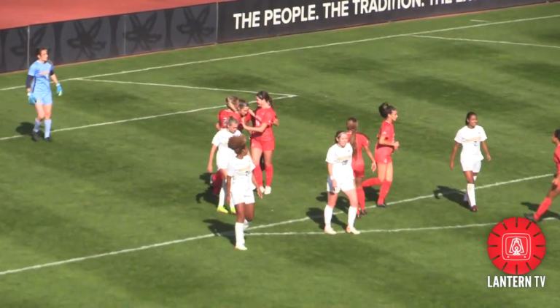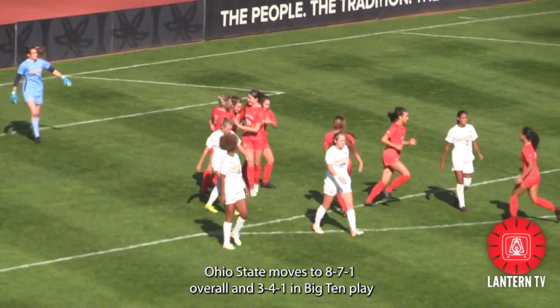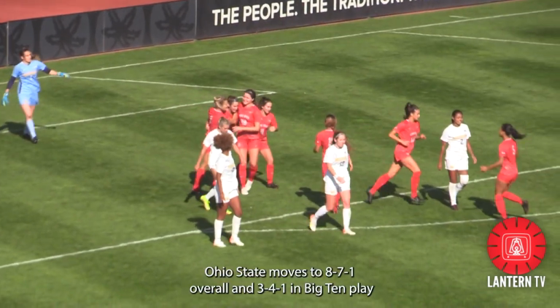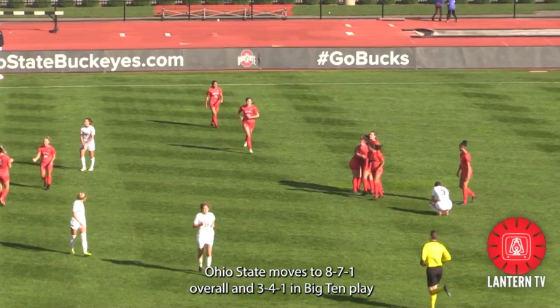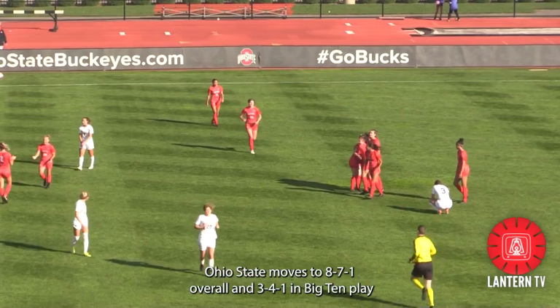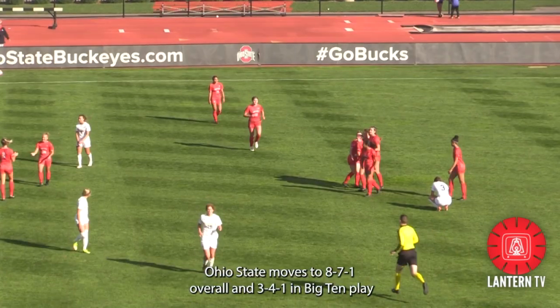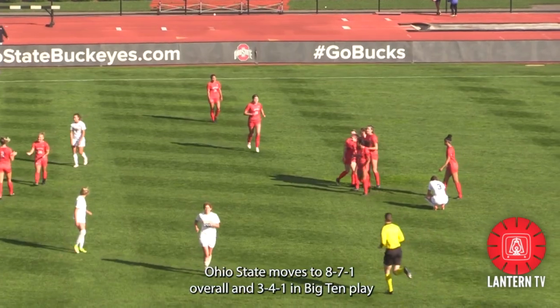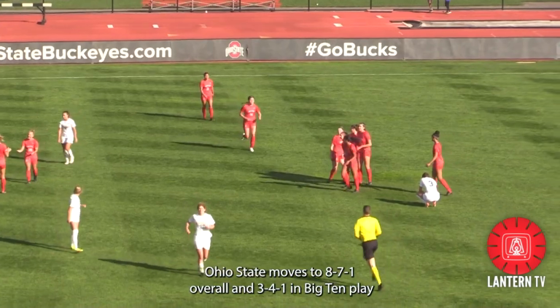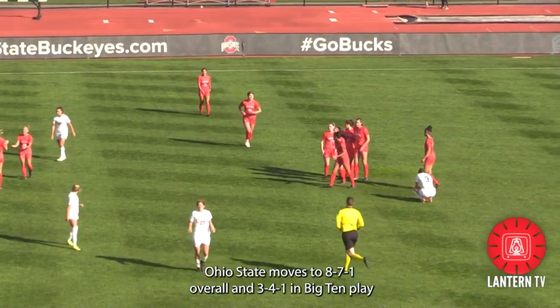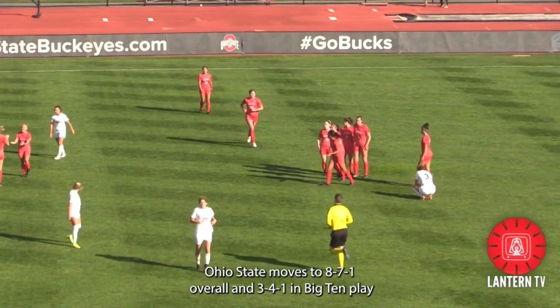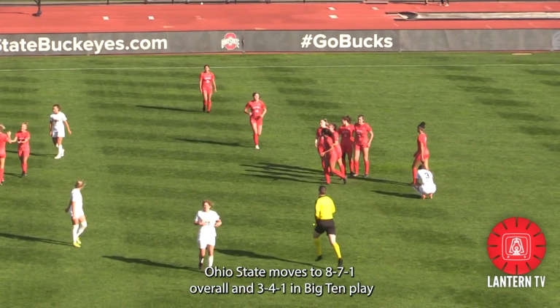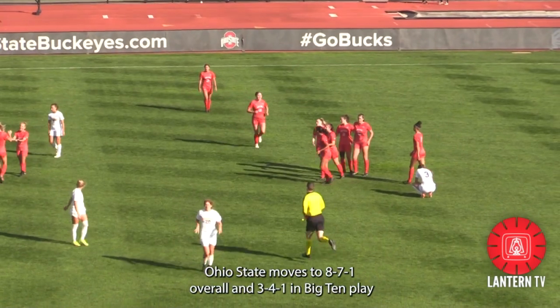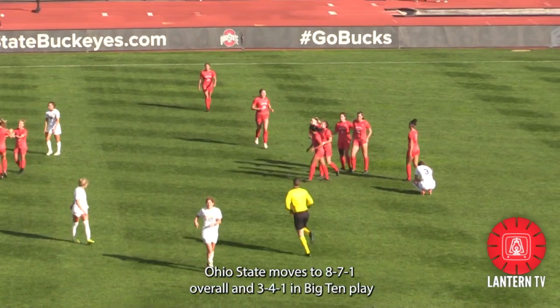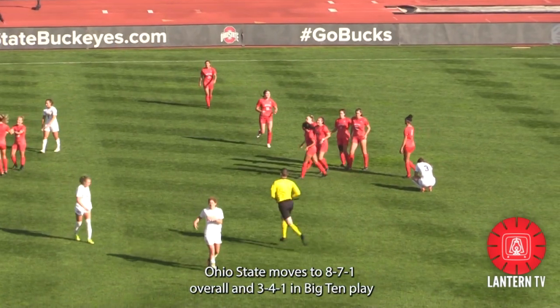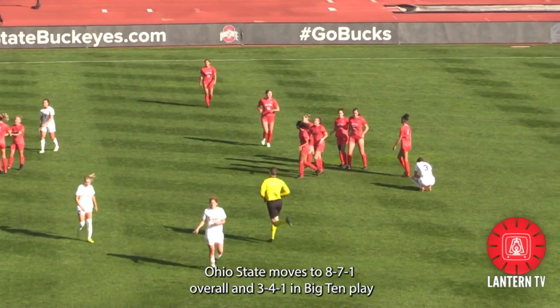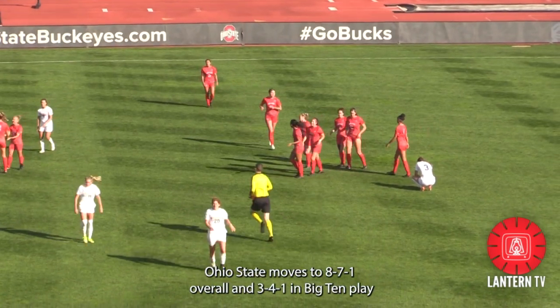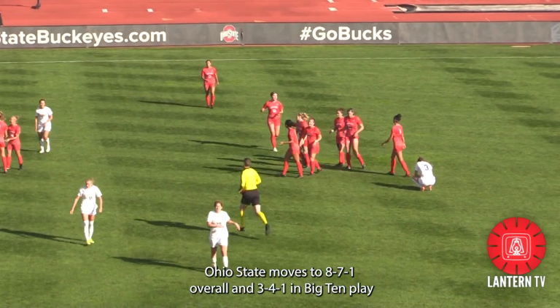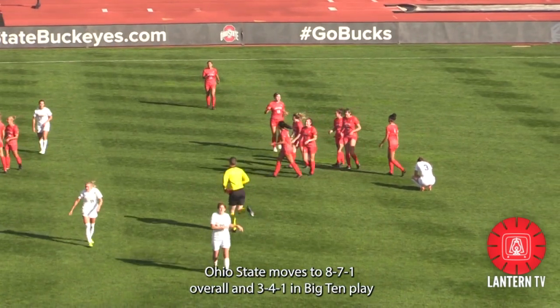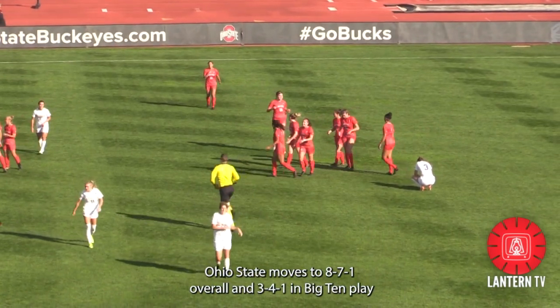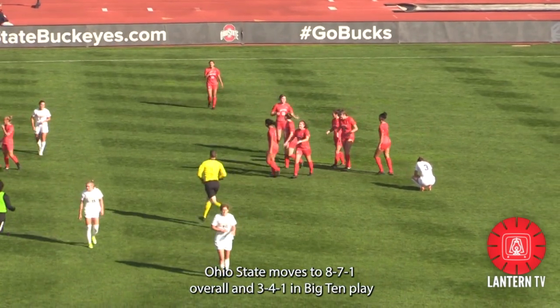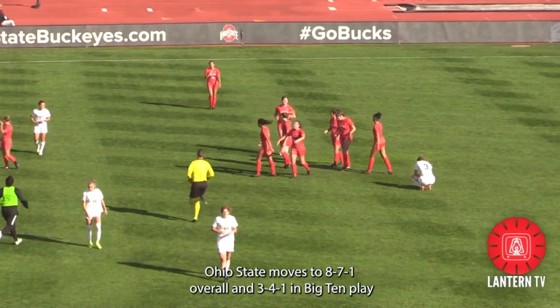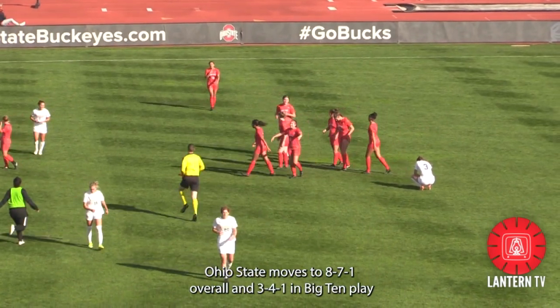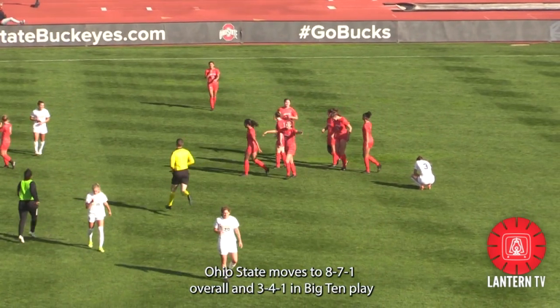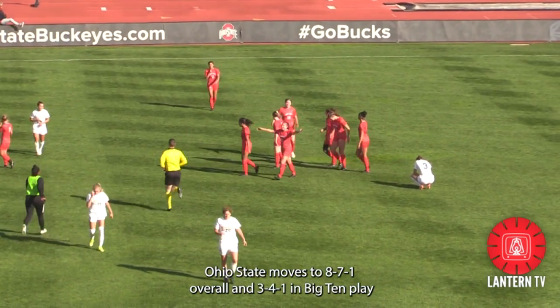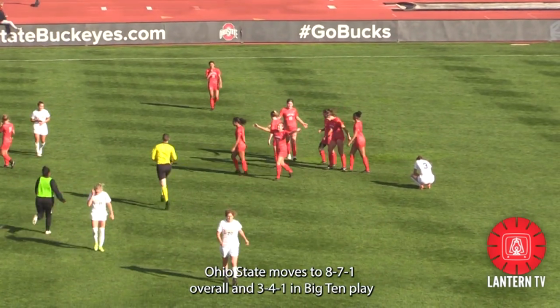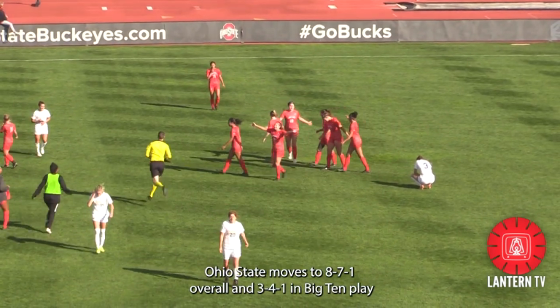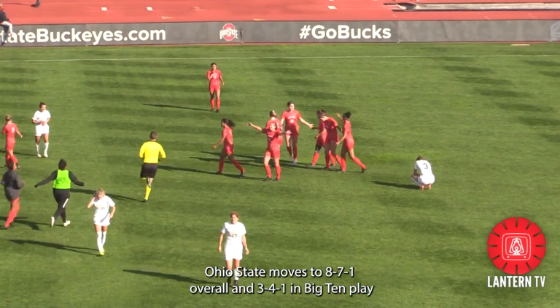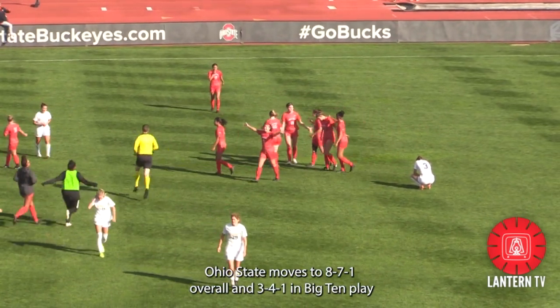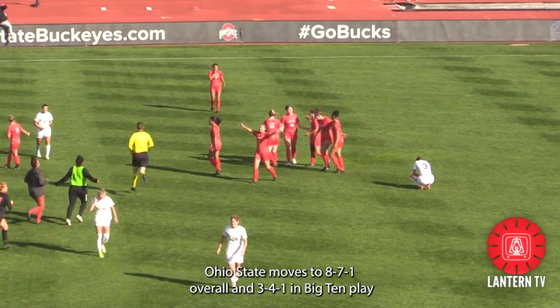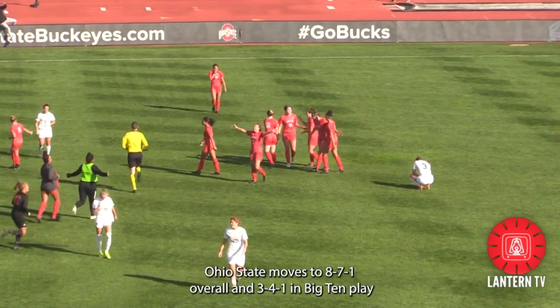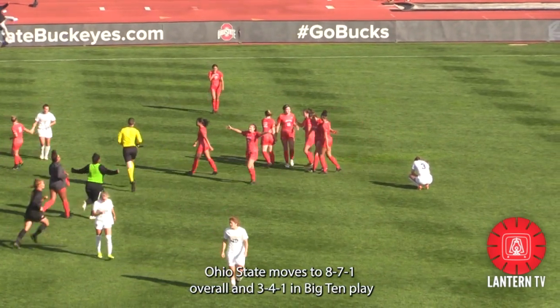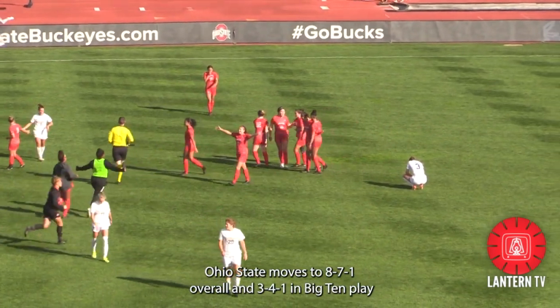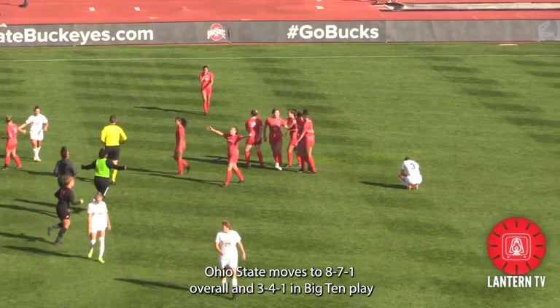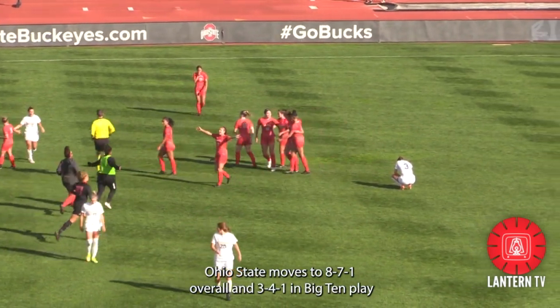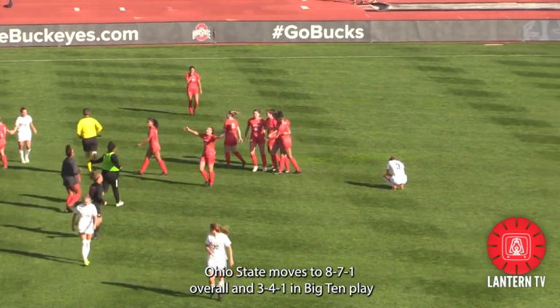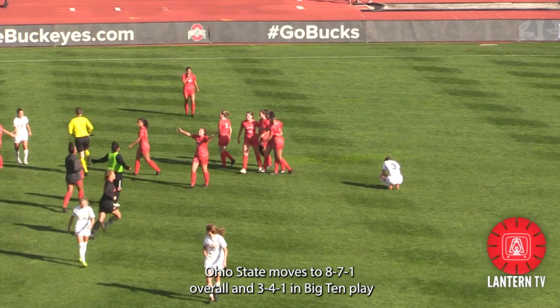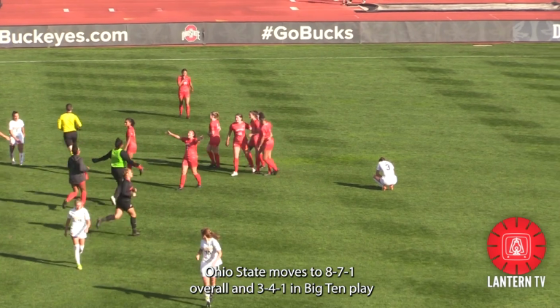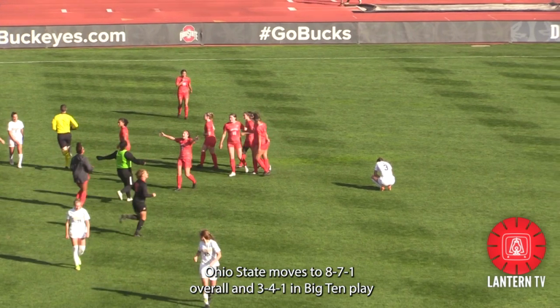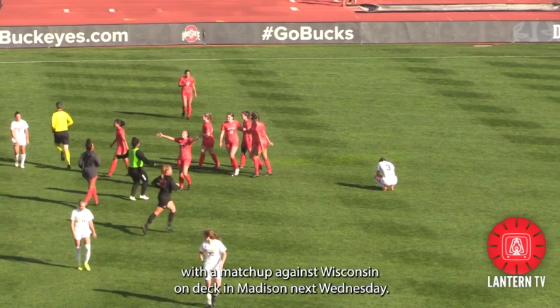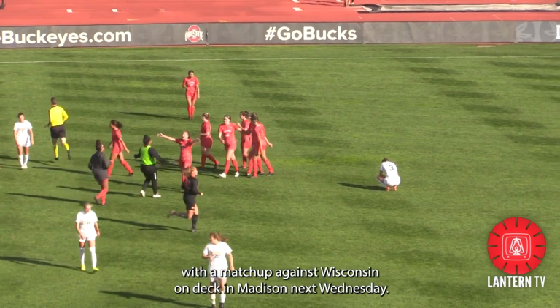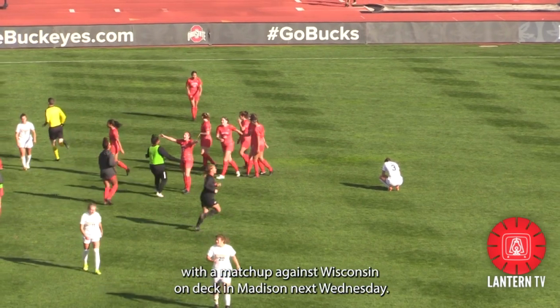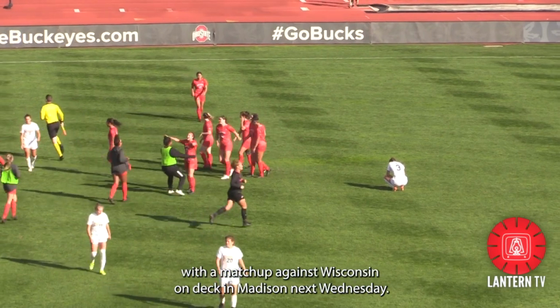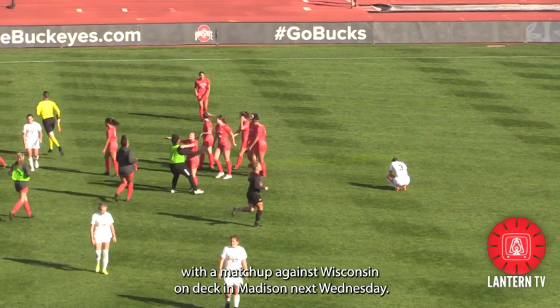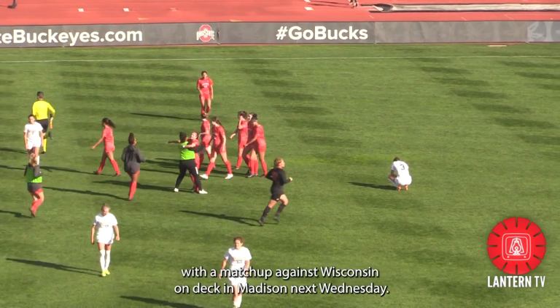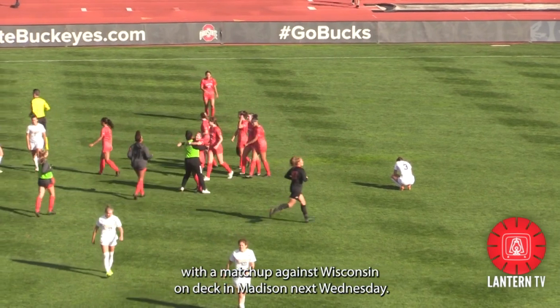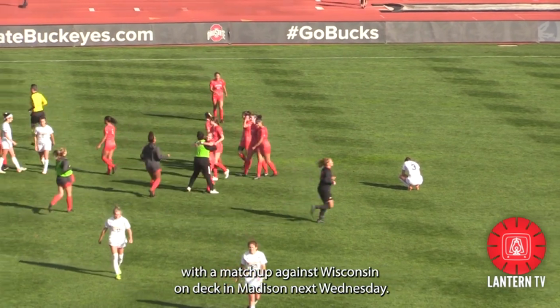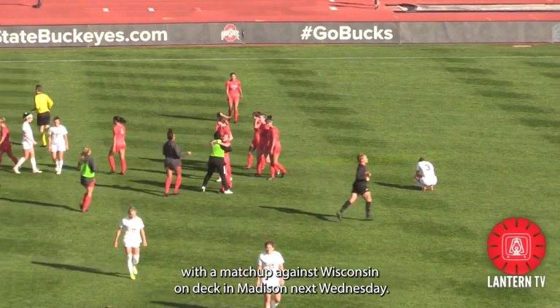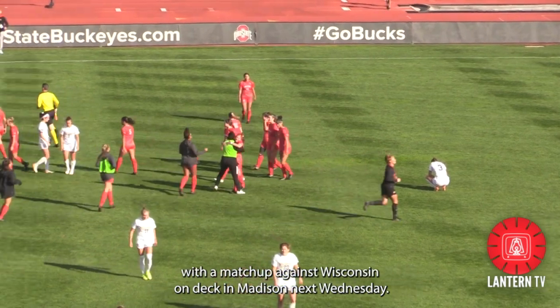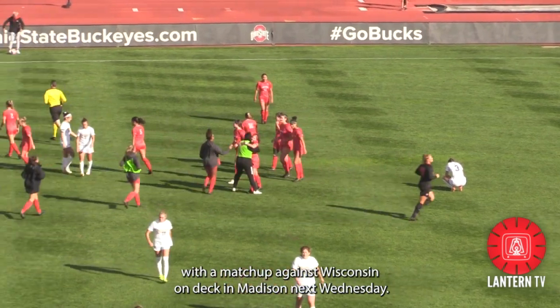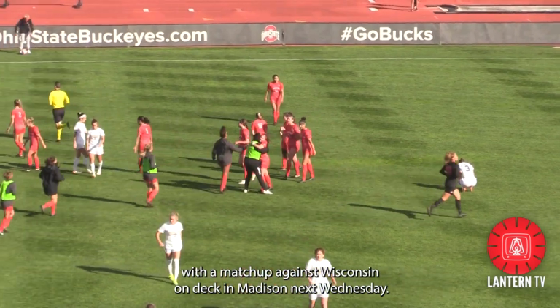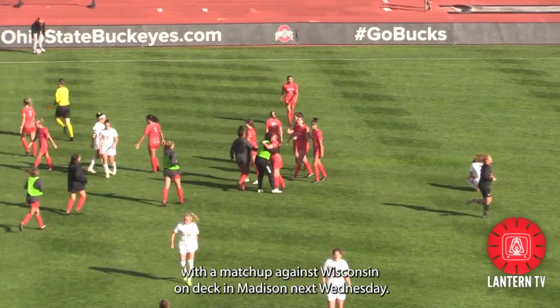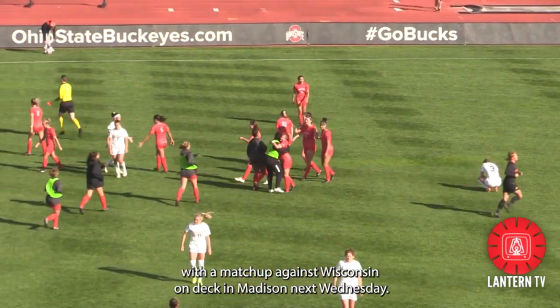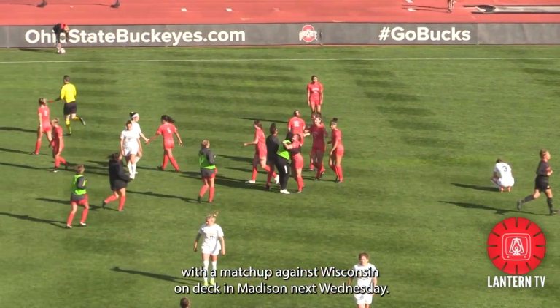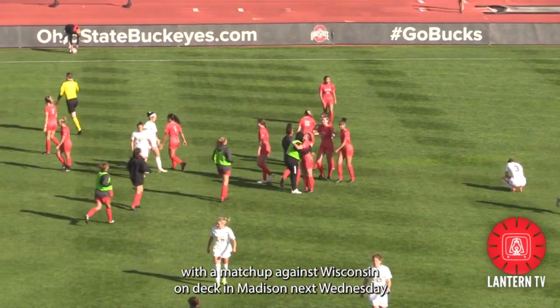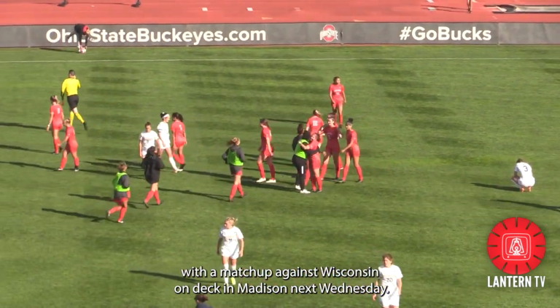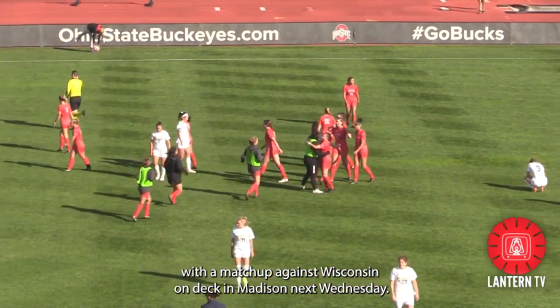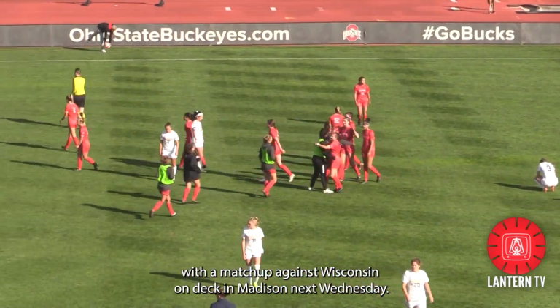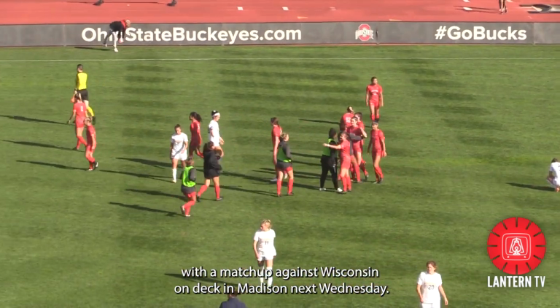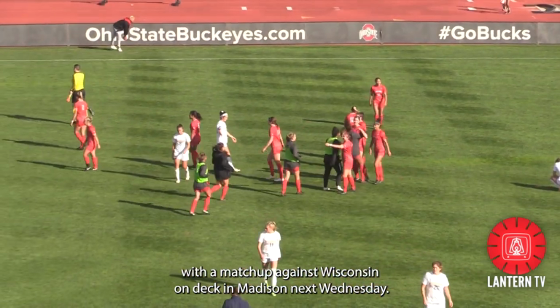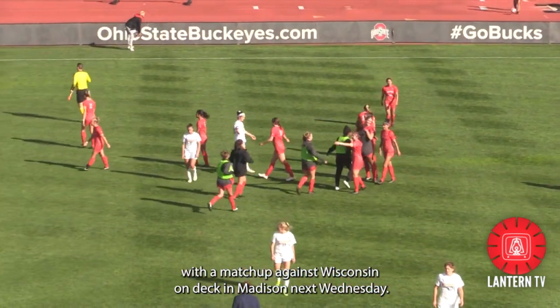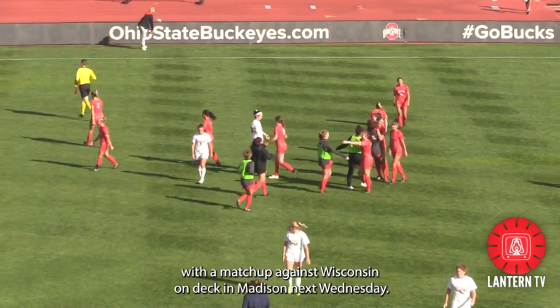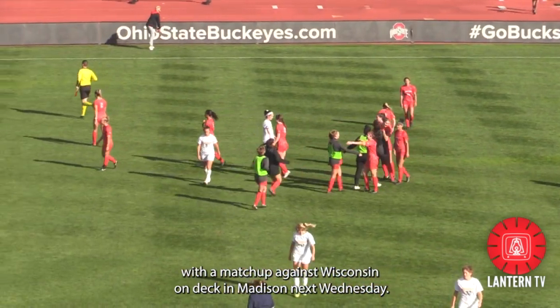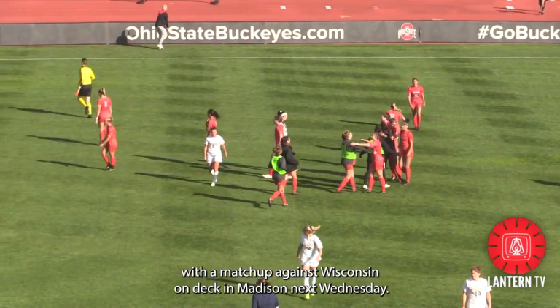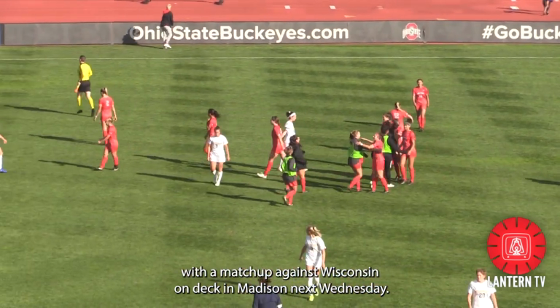Ohio State moves to 8-7-1 overall and 3-4-1 in Big Ten play, with a matchup against Wisconsin on deck in Madison next Wednesday.